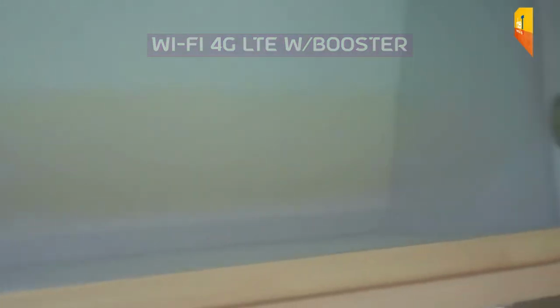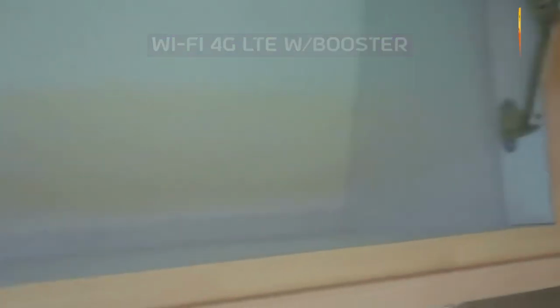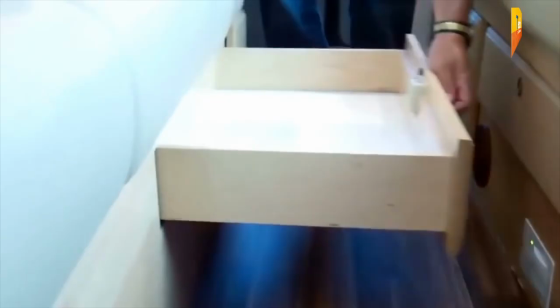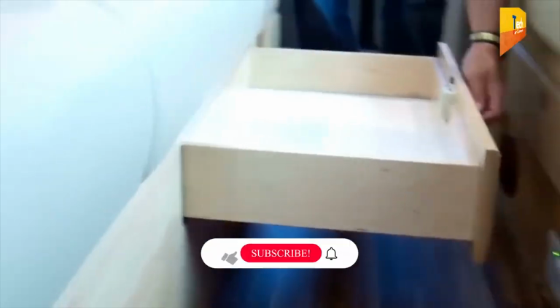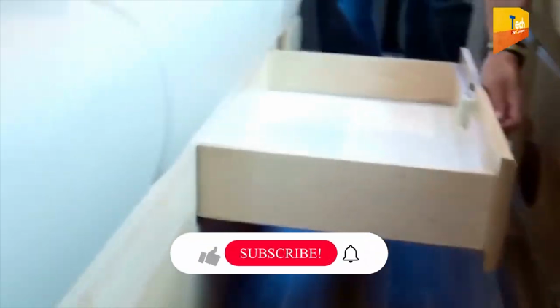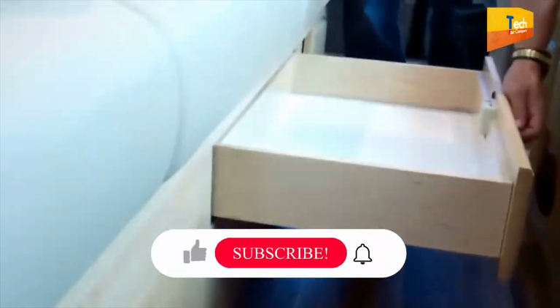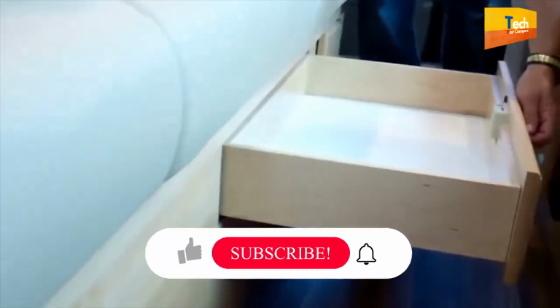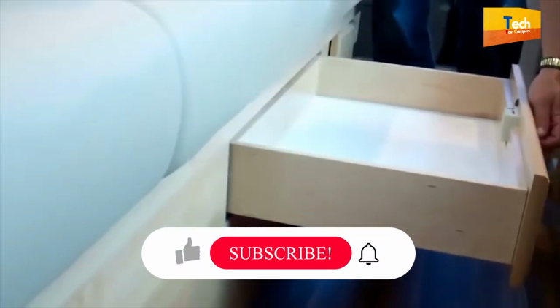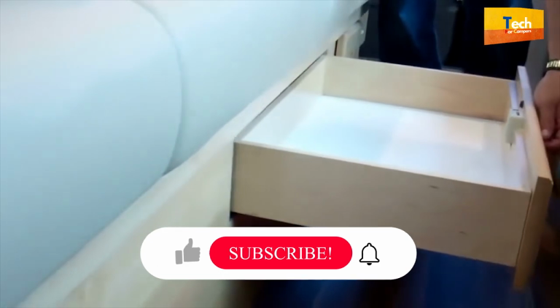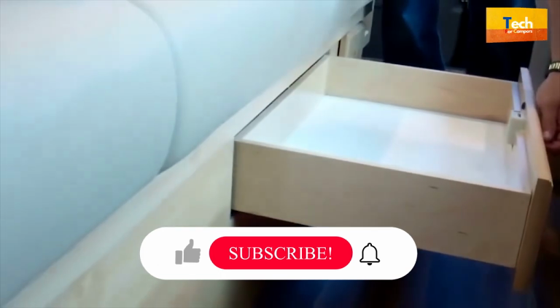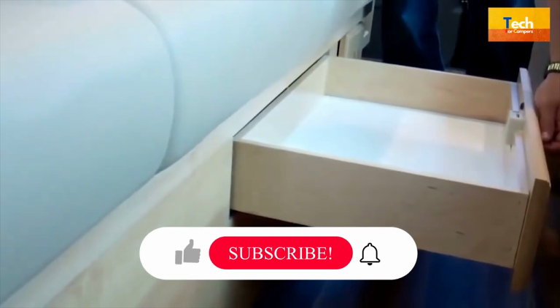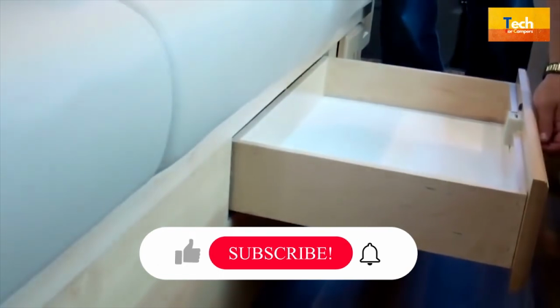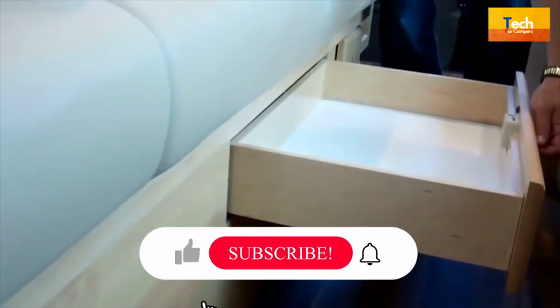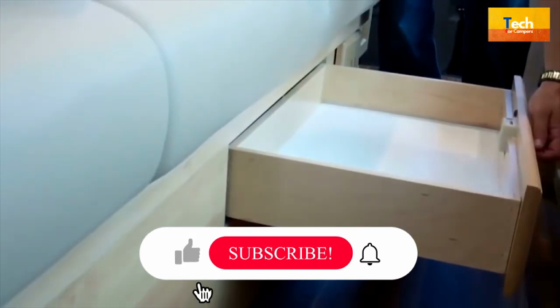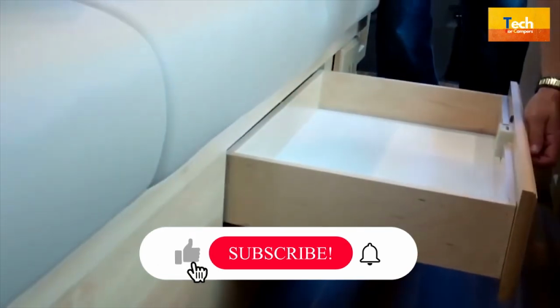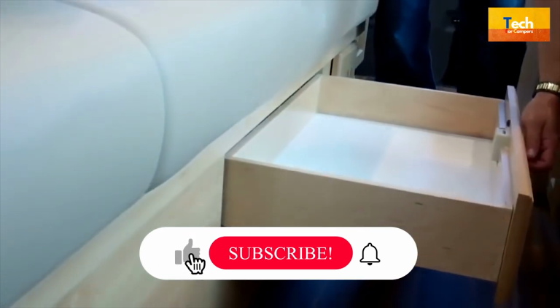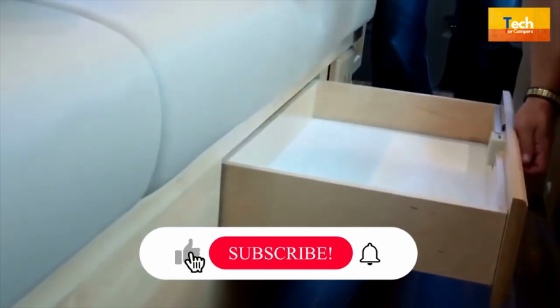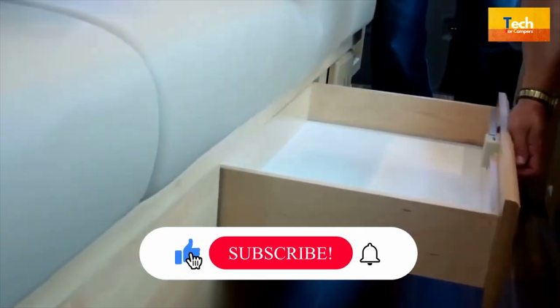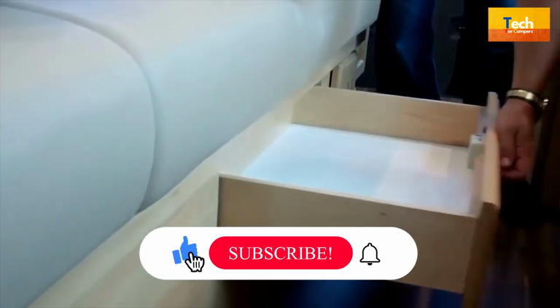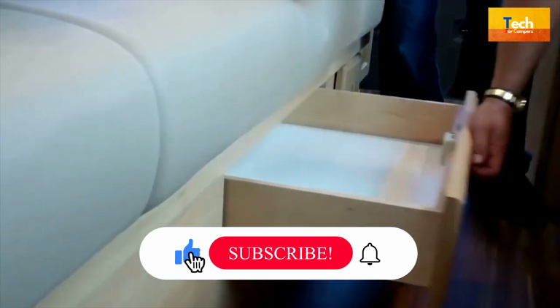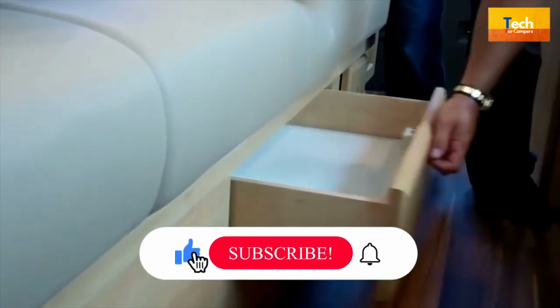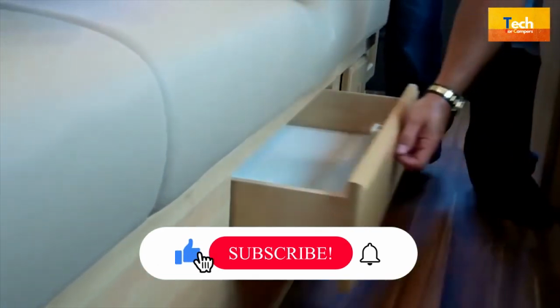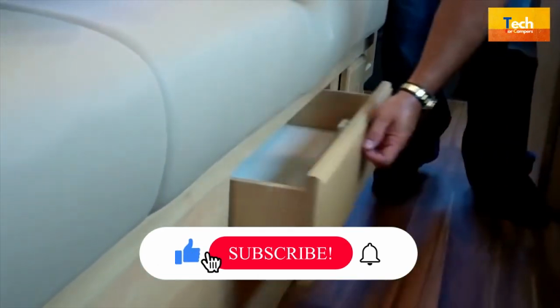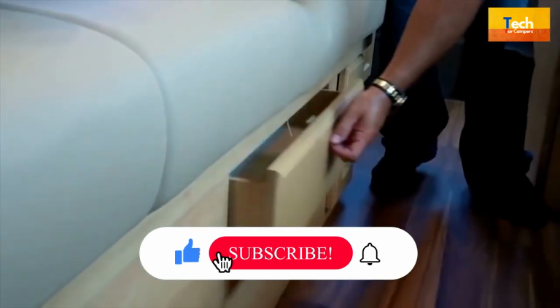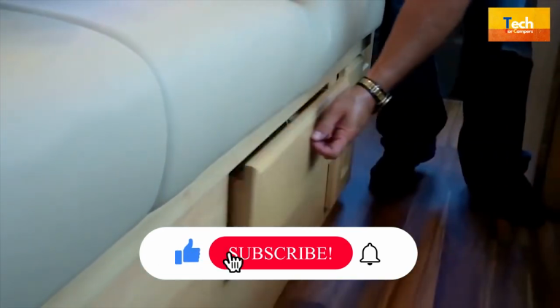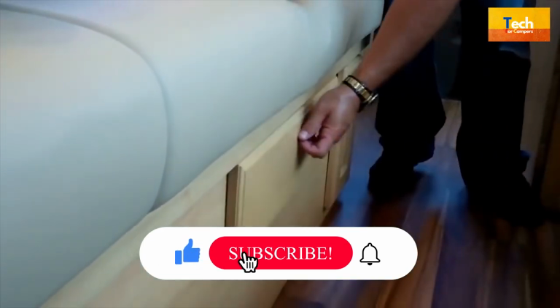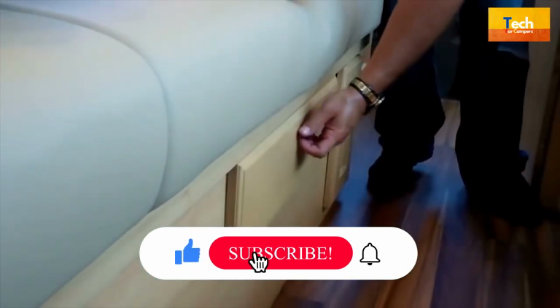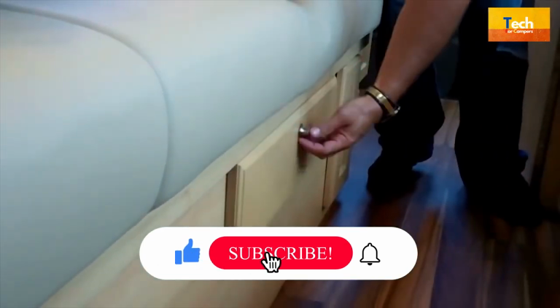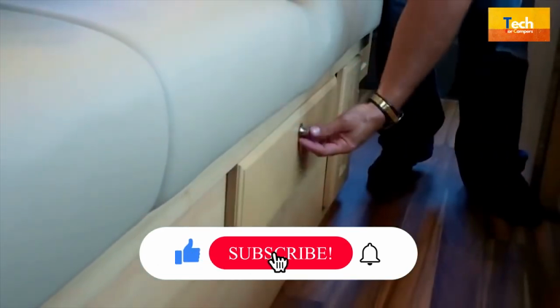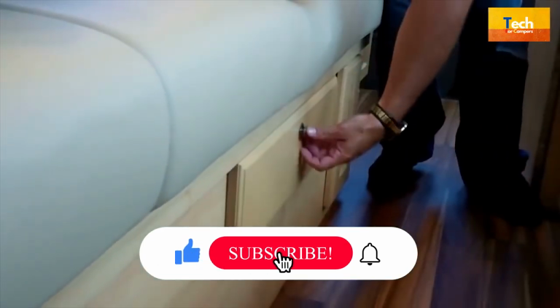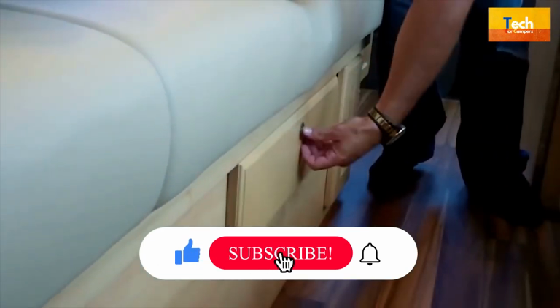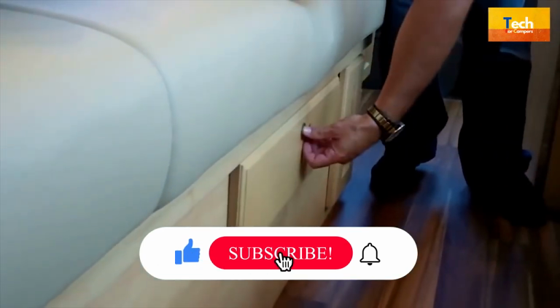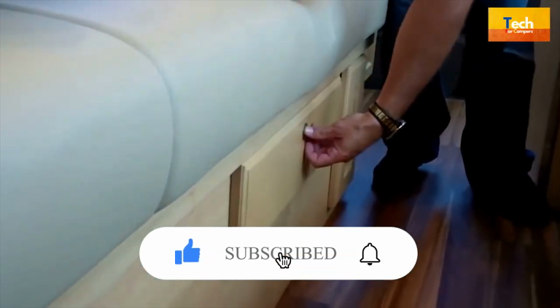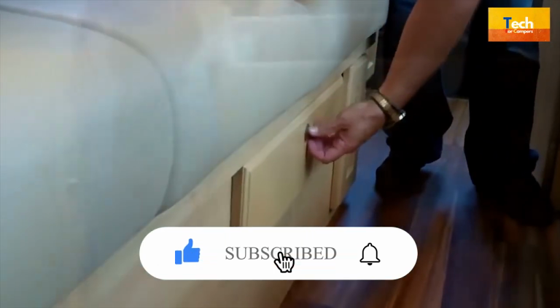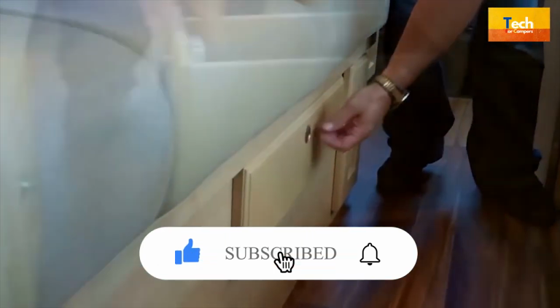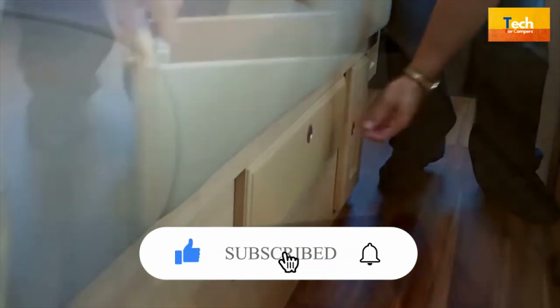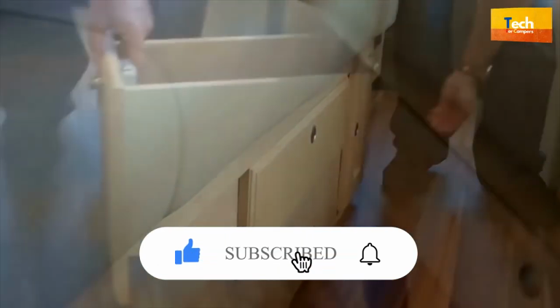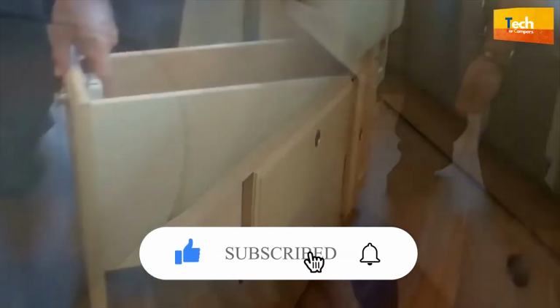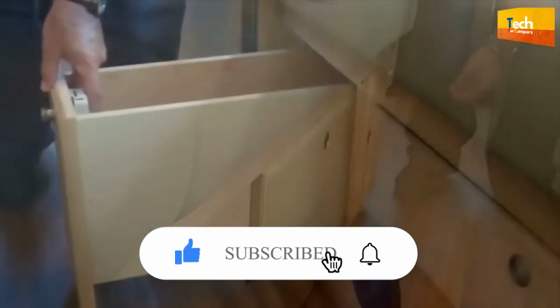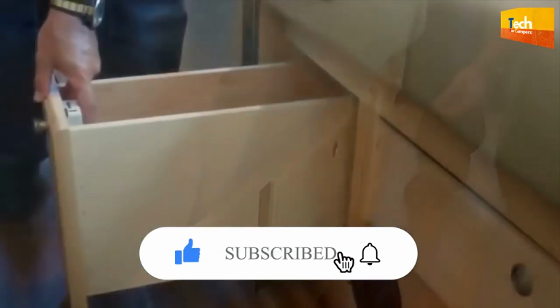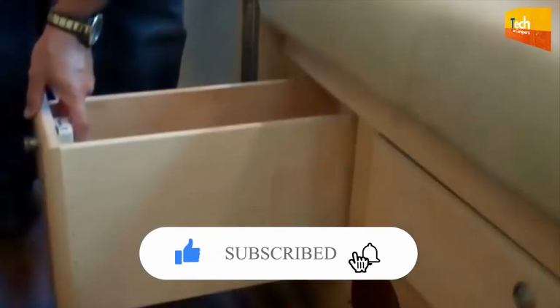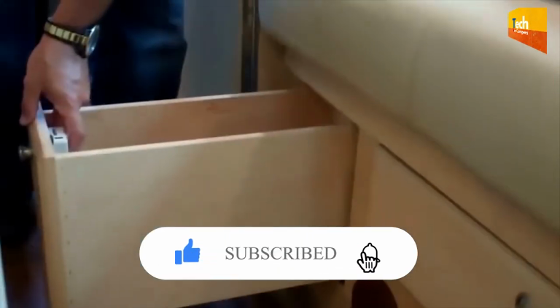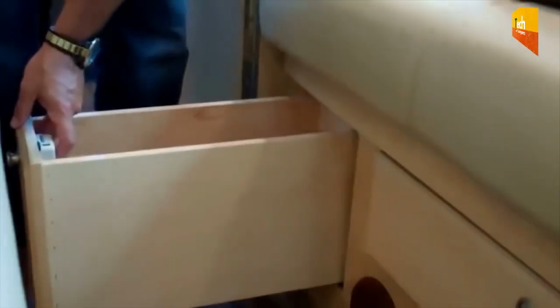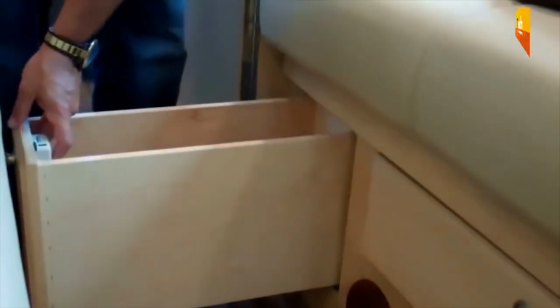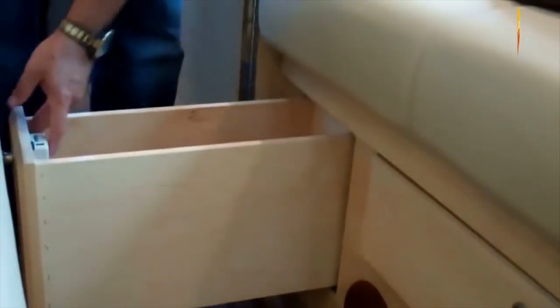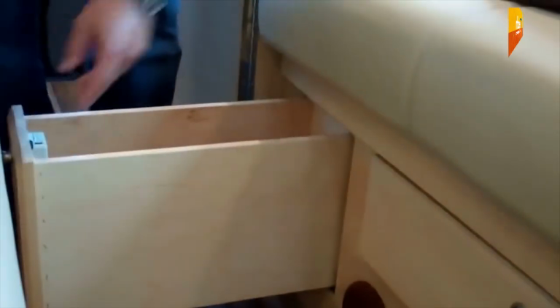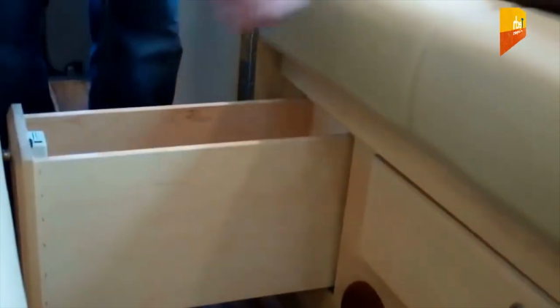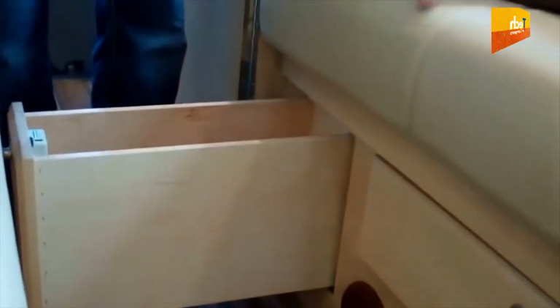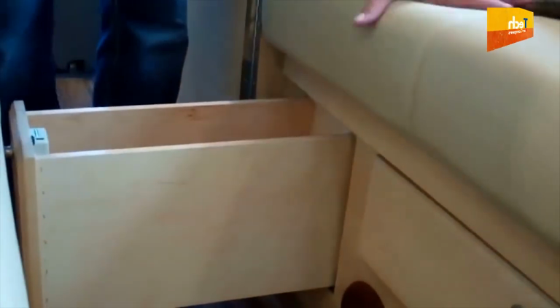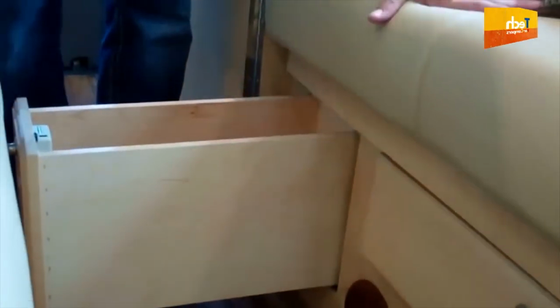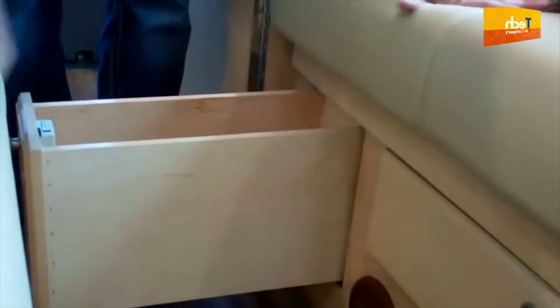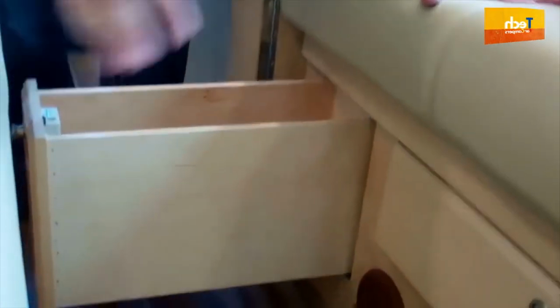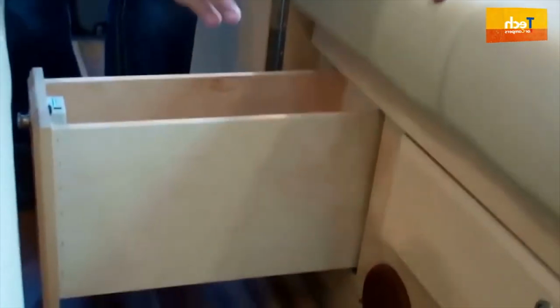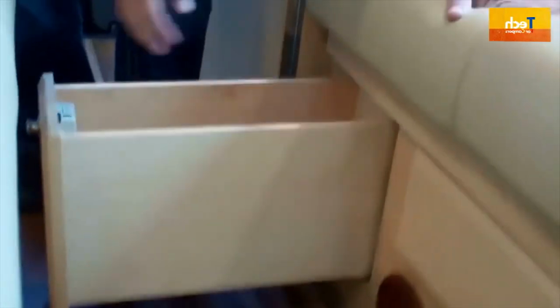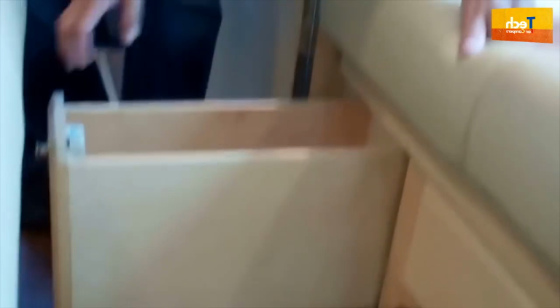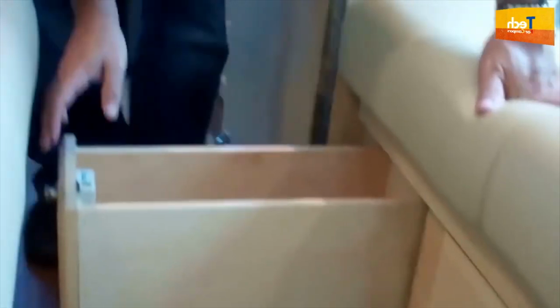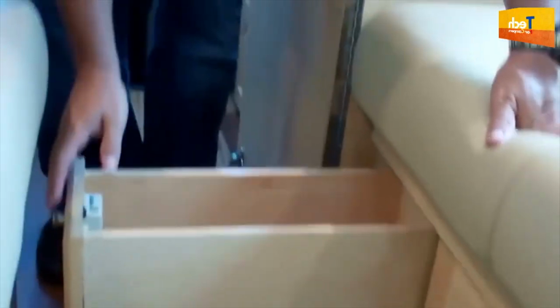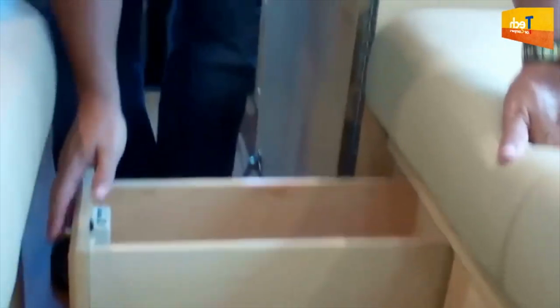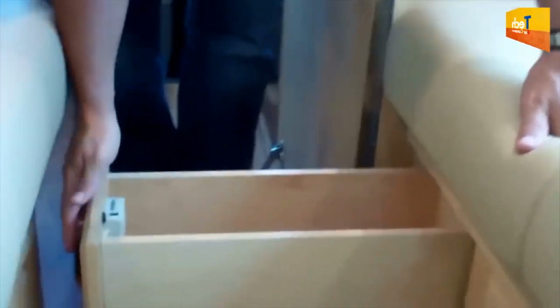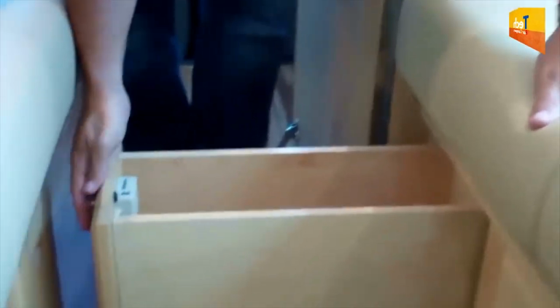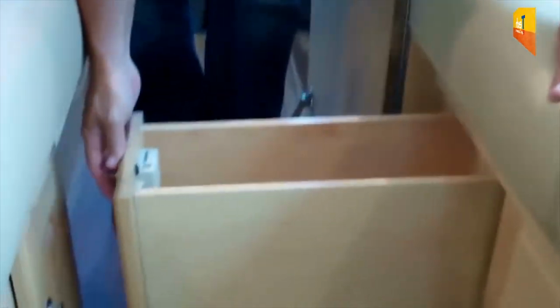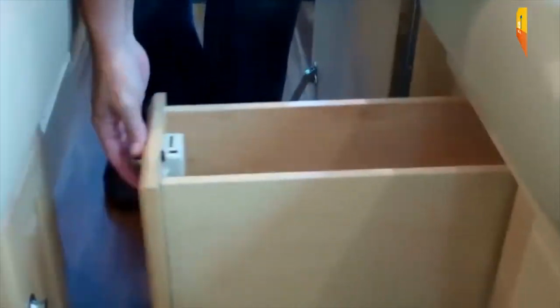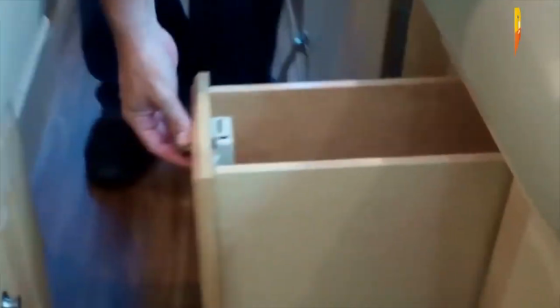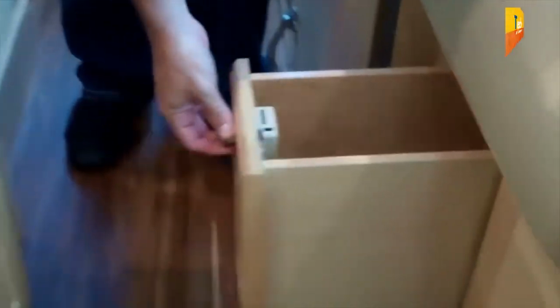If you enjoyed this video, please subscribe, like, and share this channel. See you later. Thanks for watching.